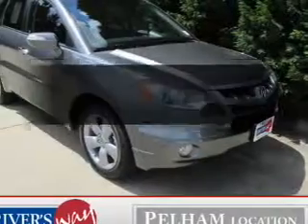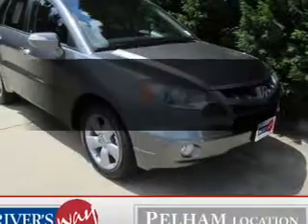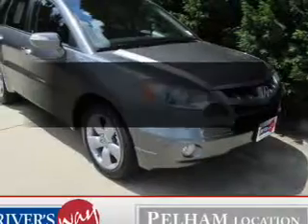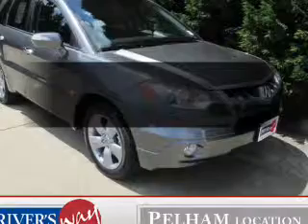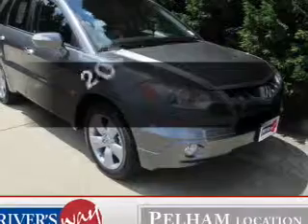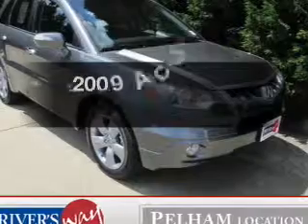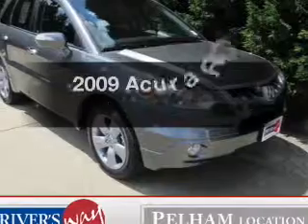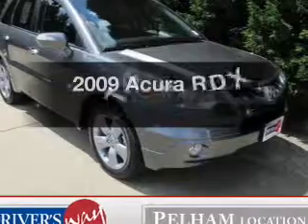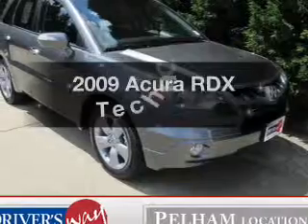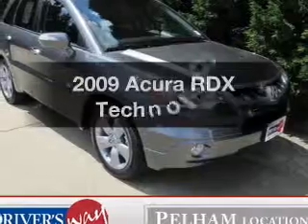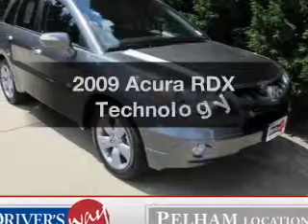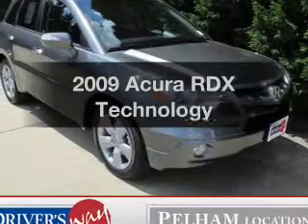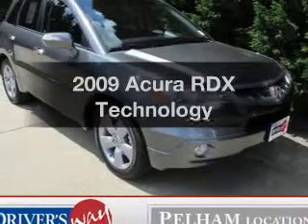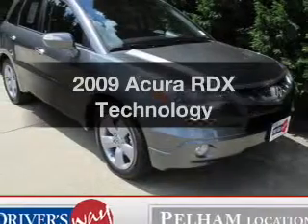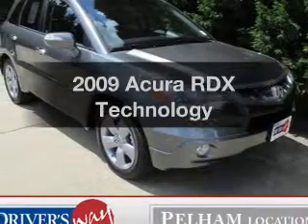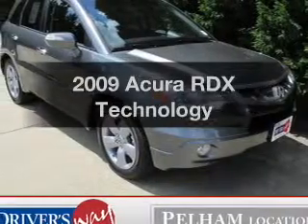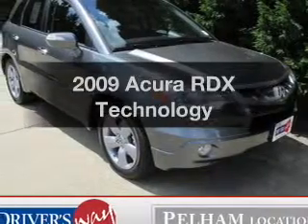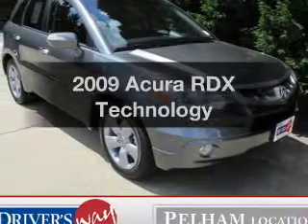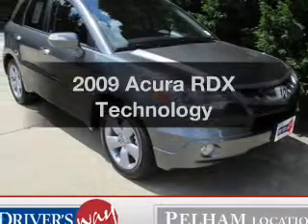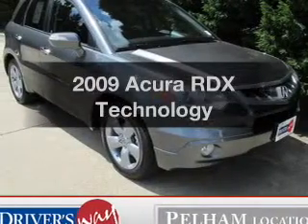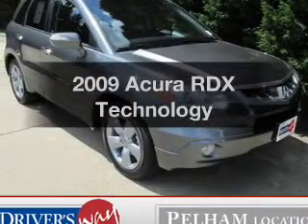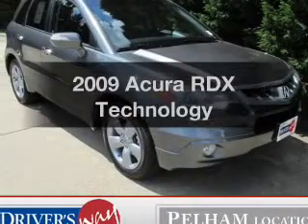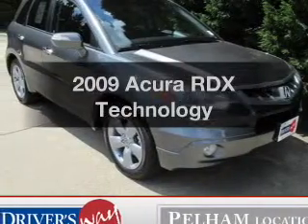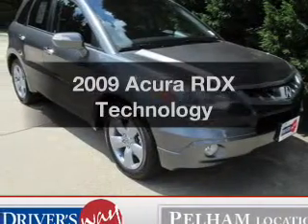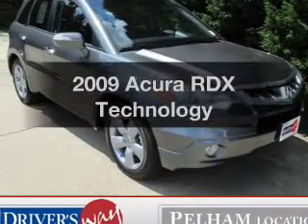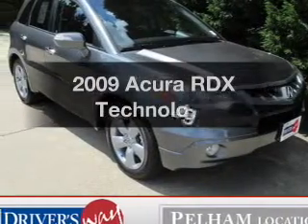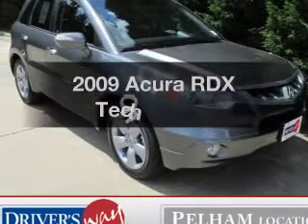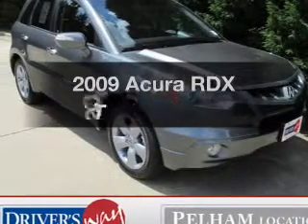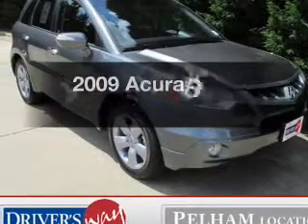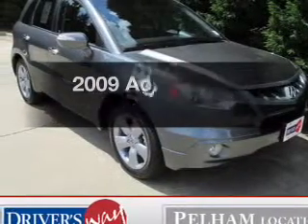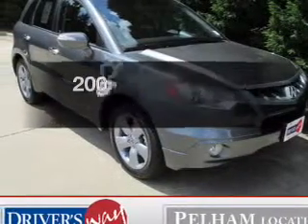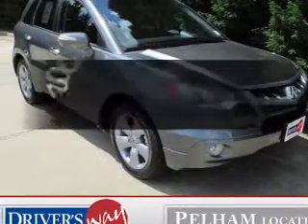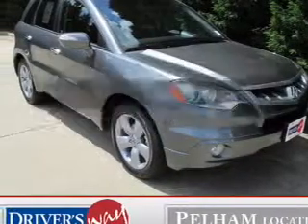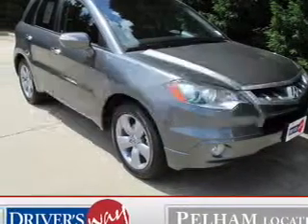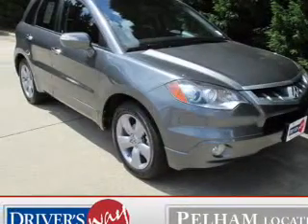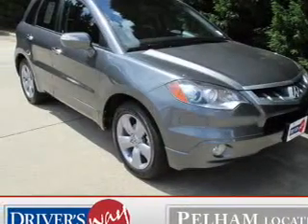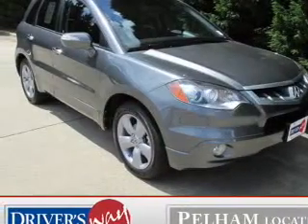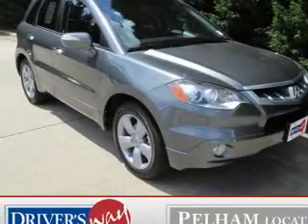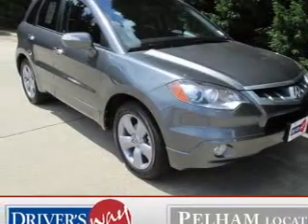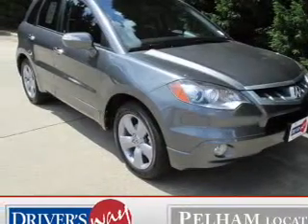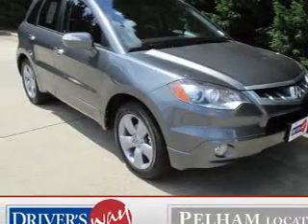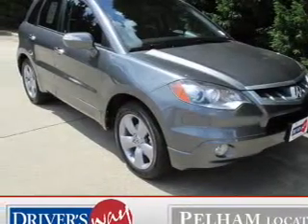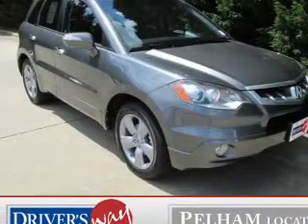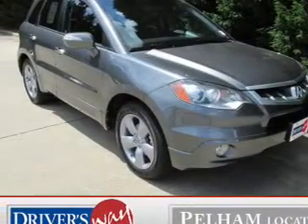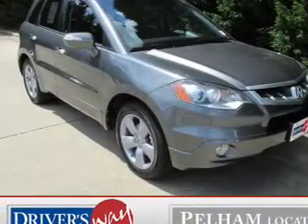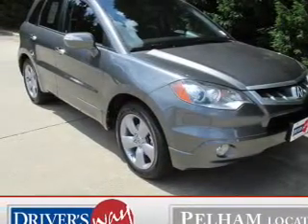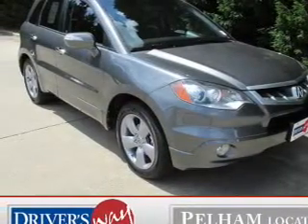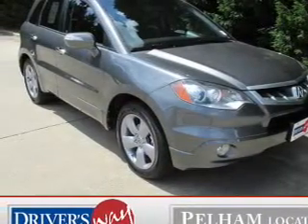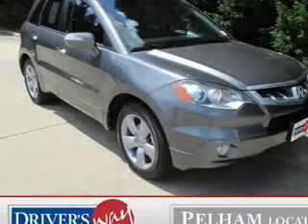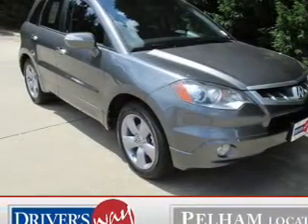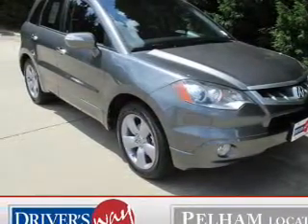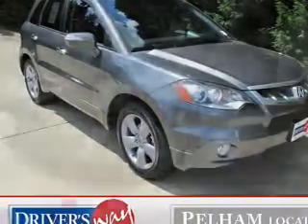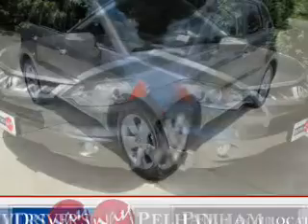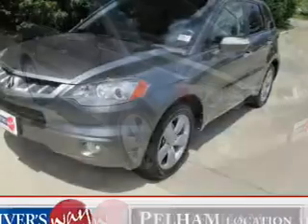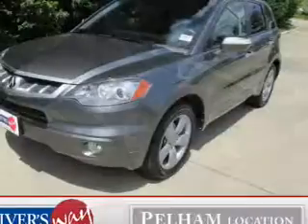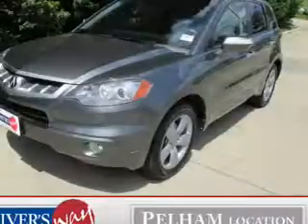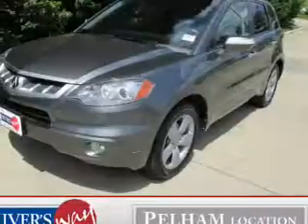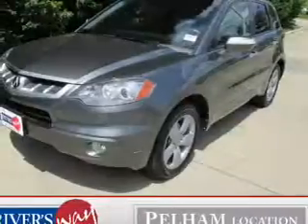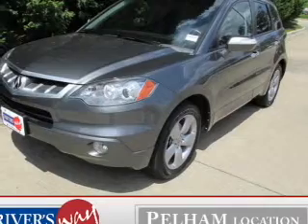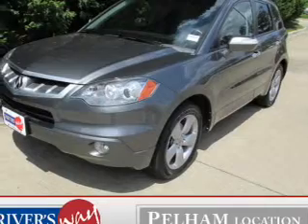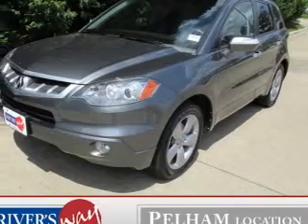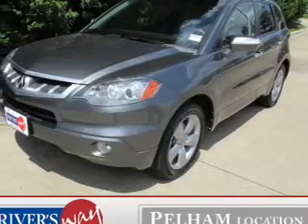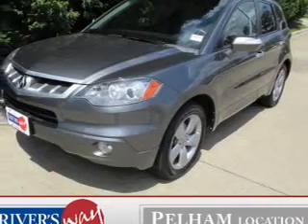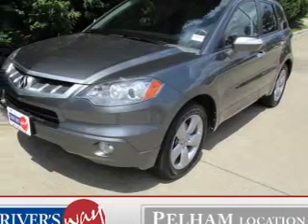Presenting the 2009 Acura RDX. If you're looking for a first-rate auto, this one could be yours today.